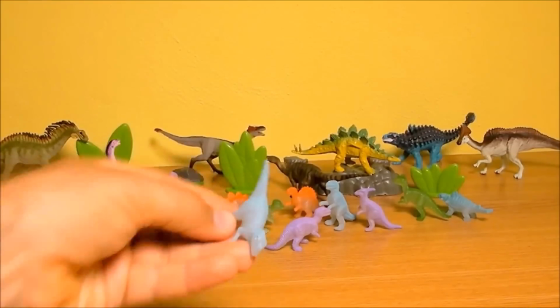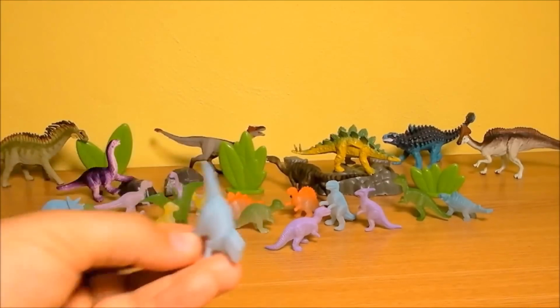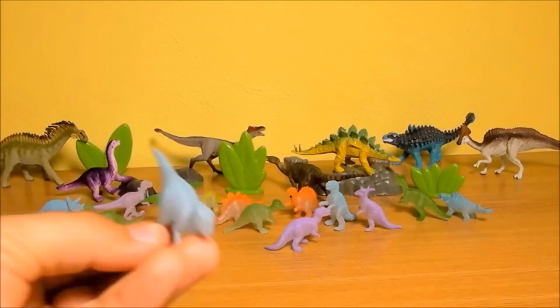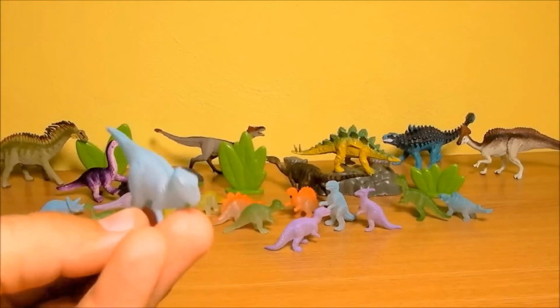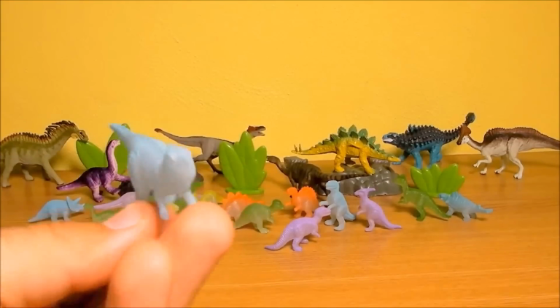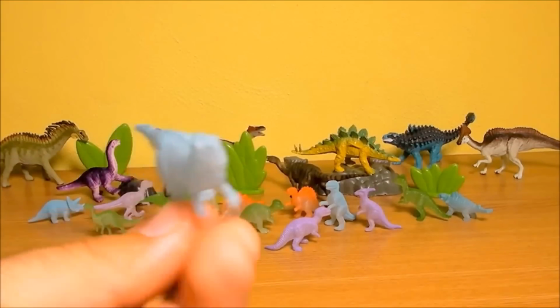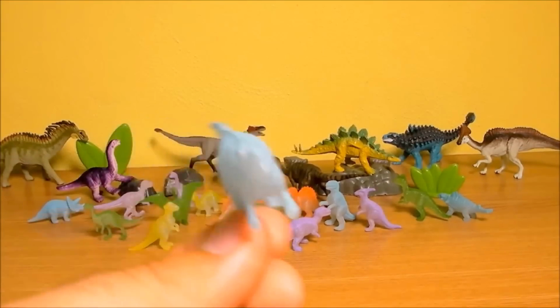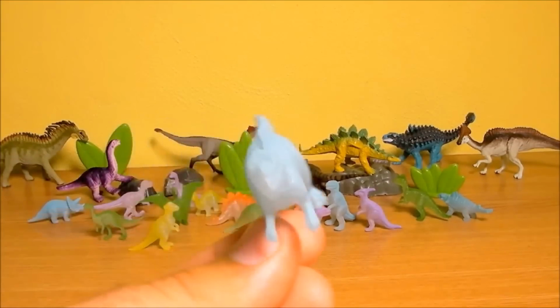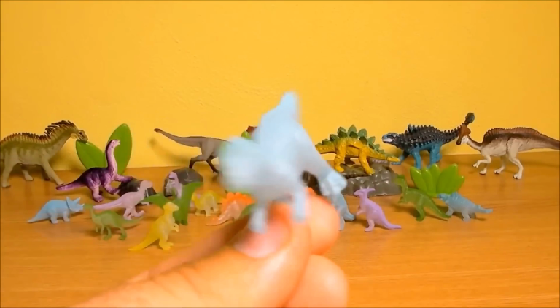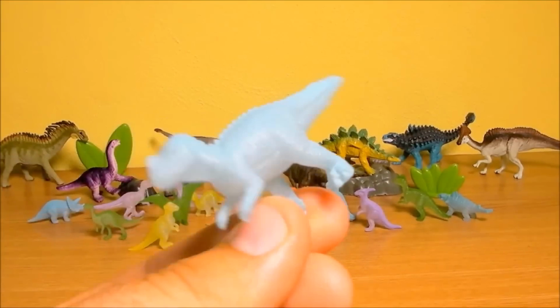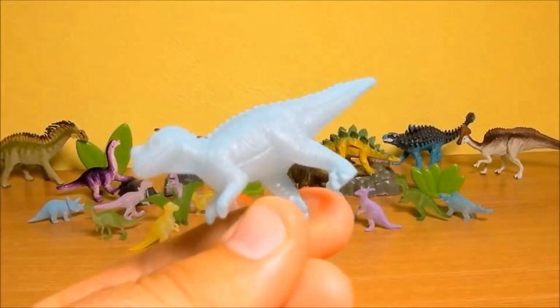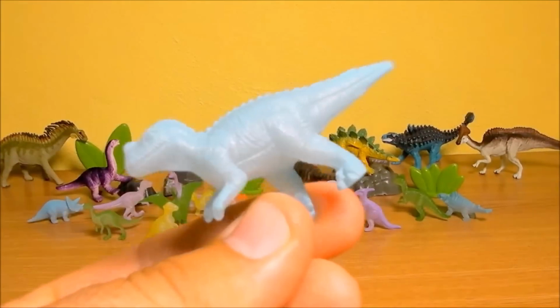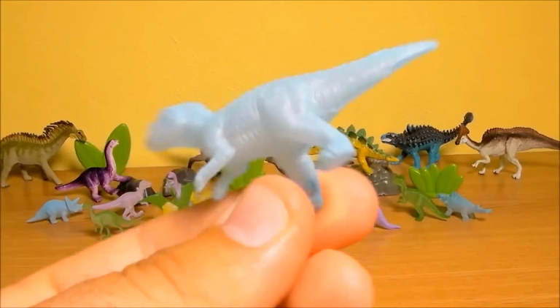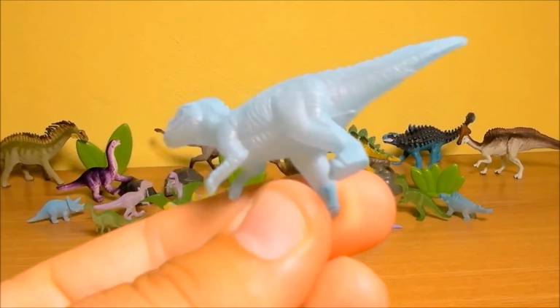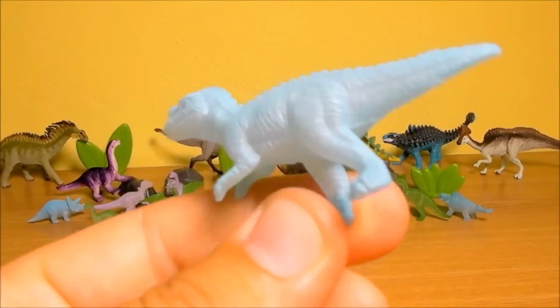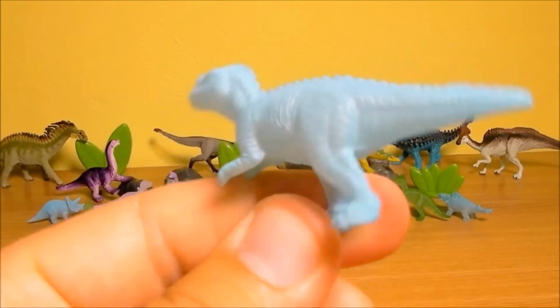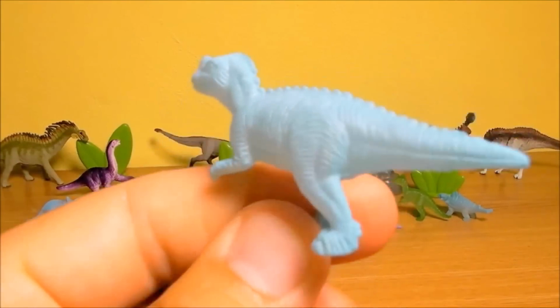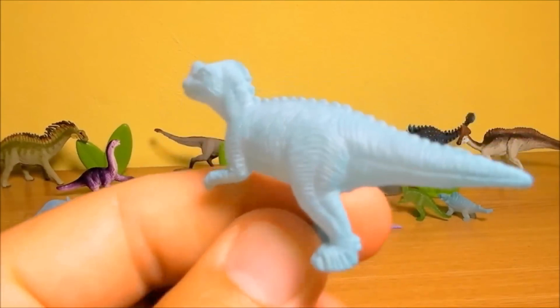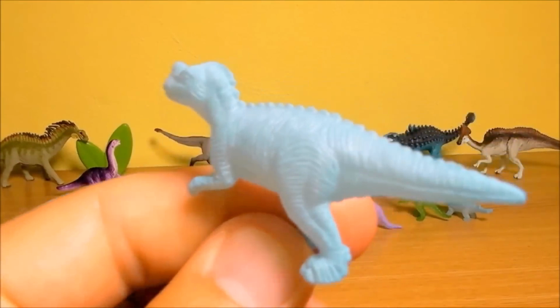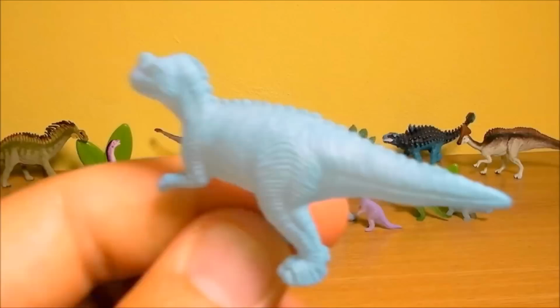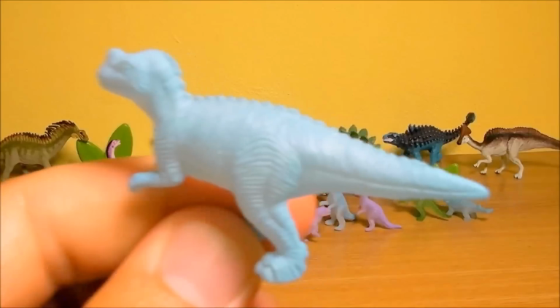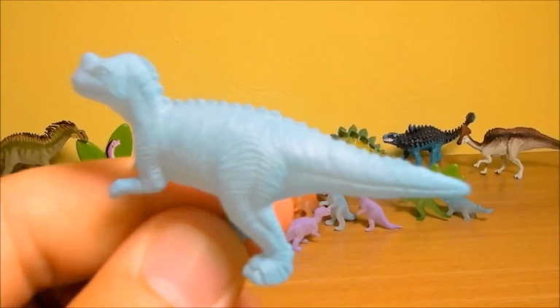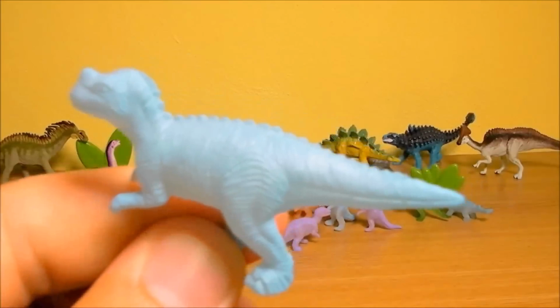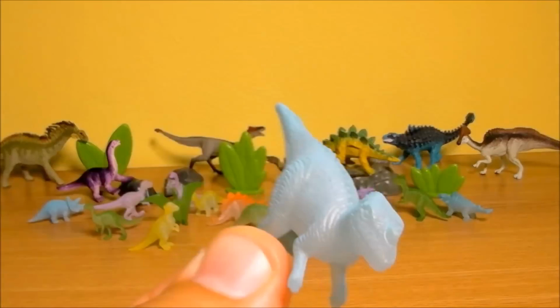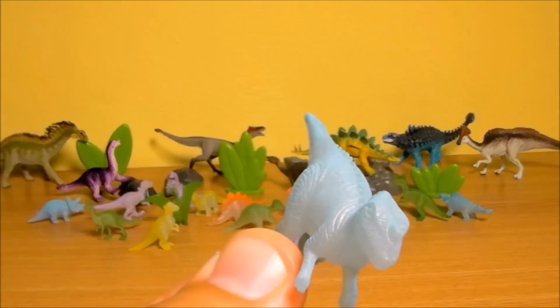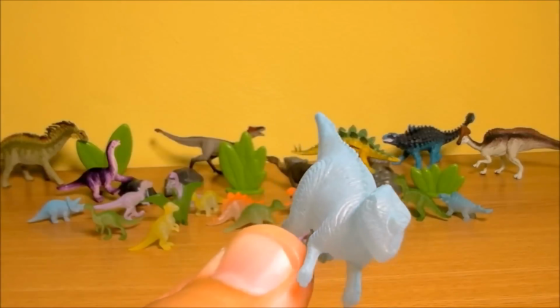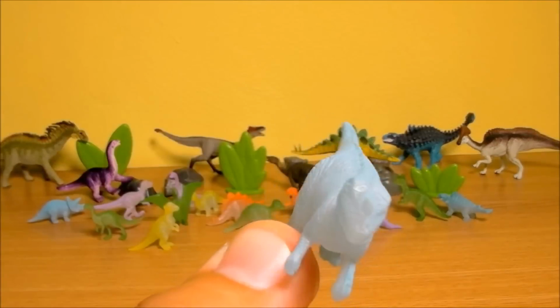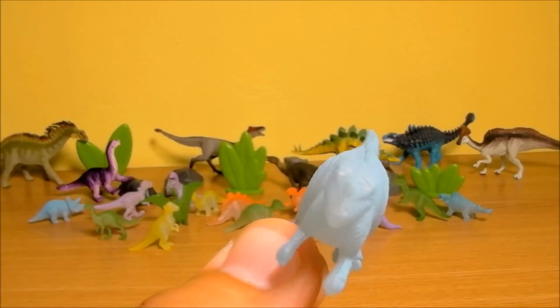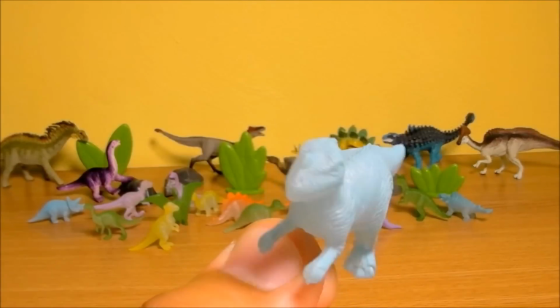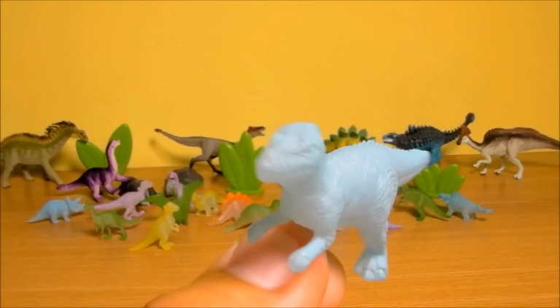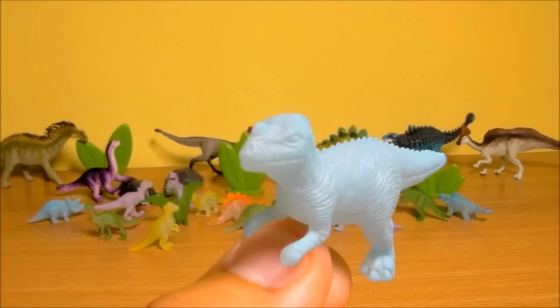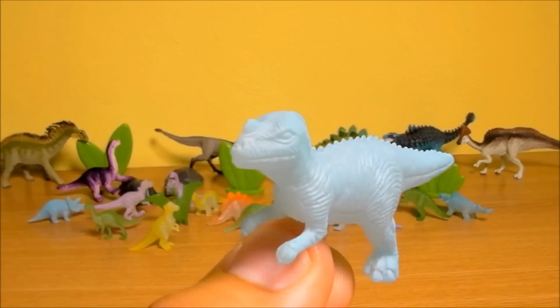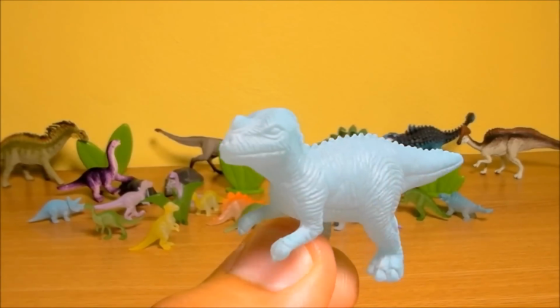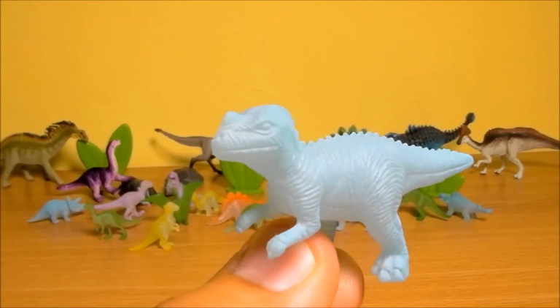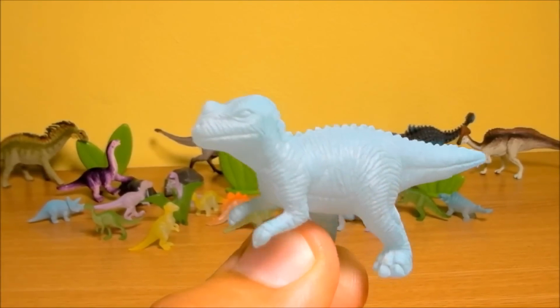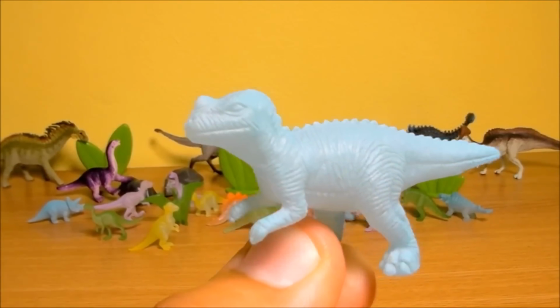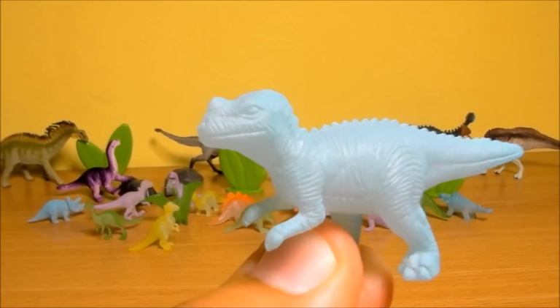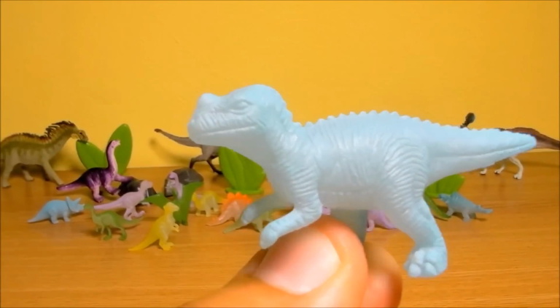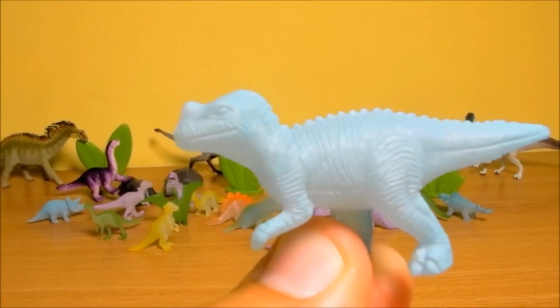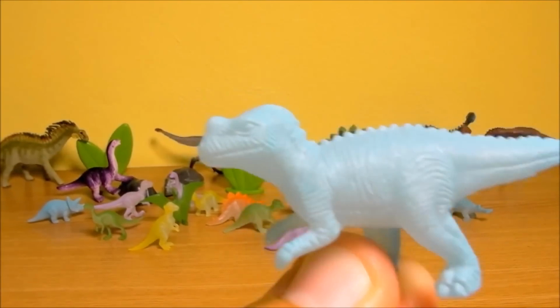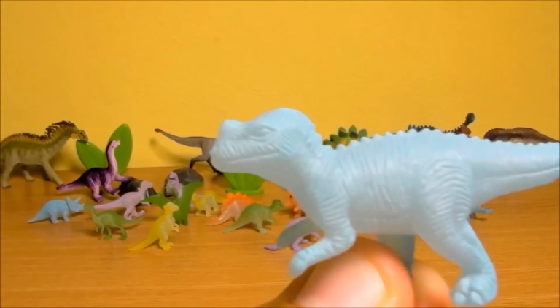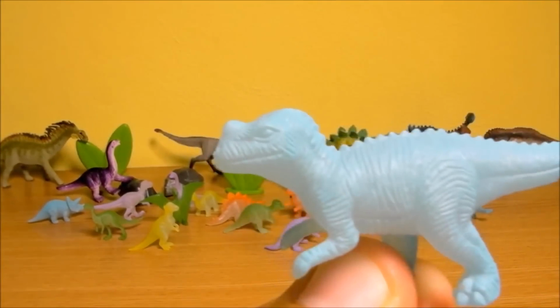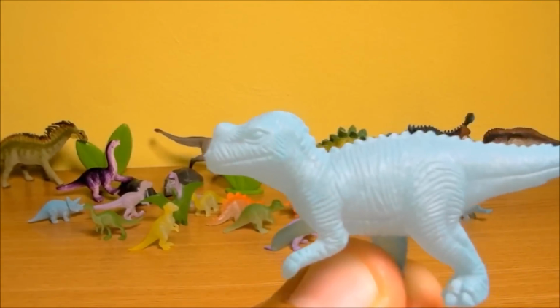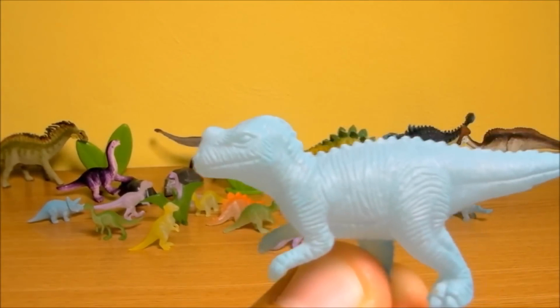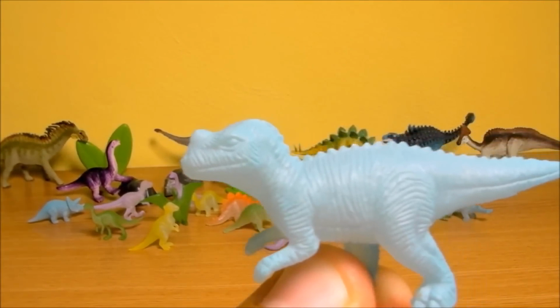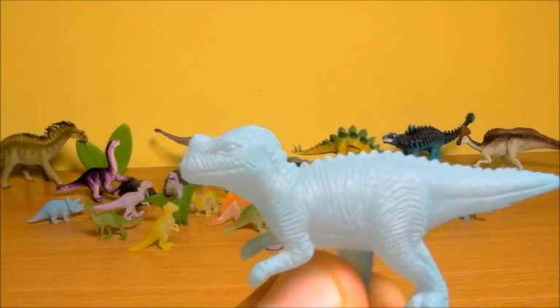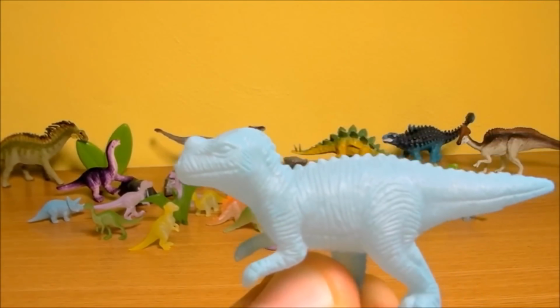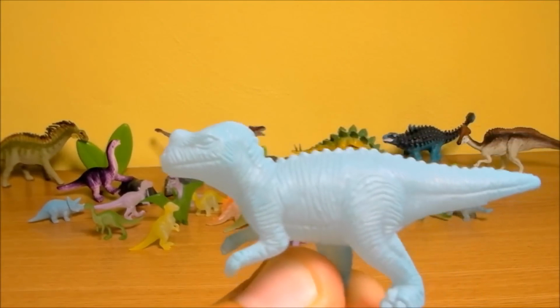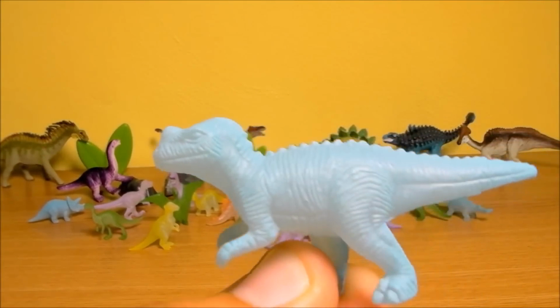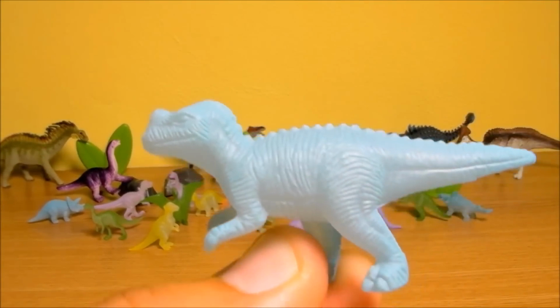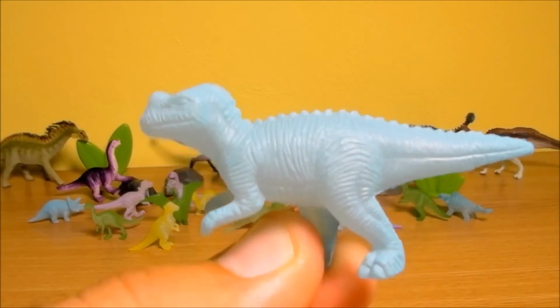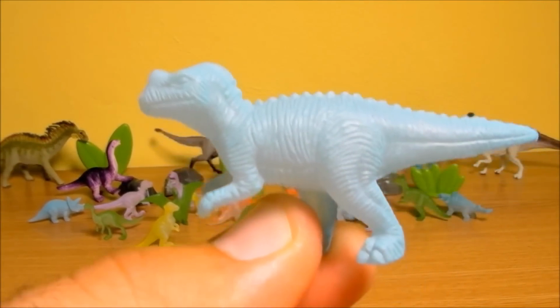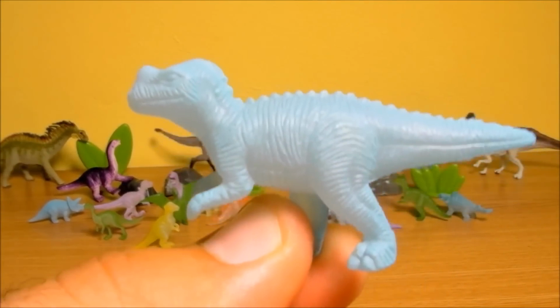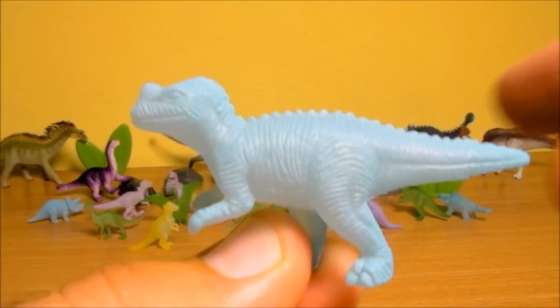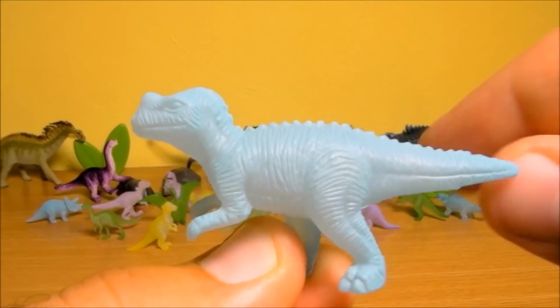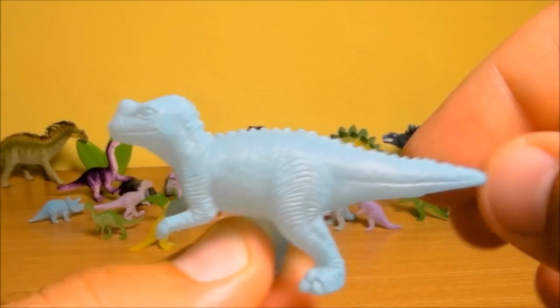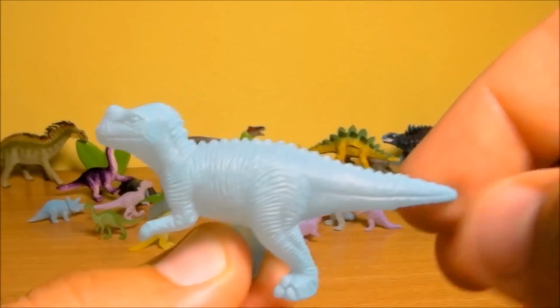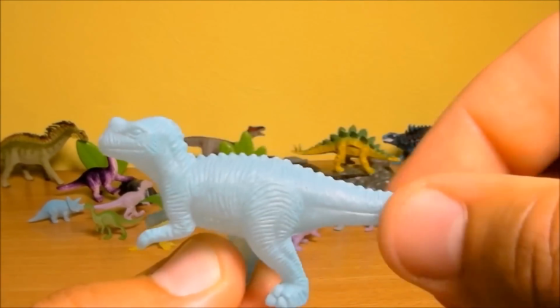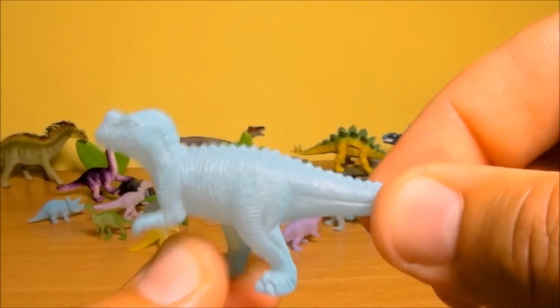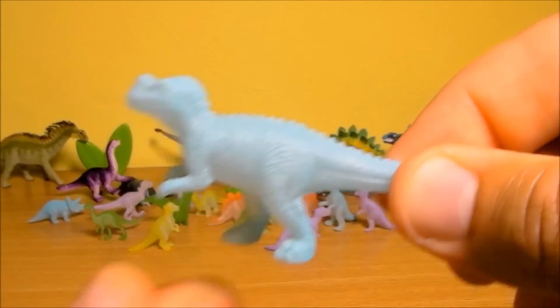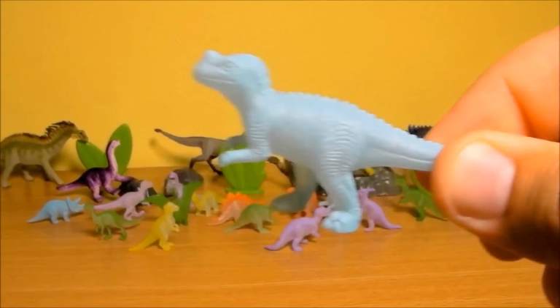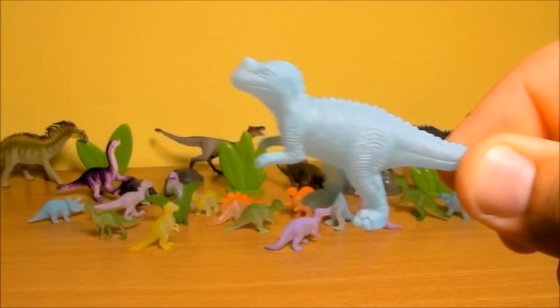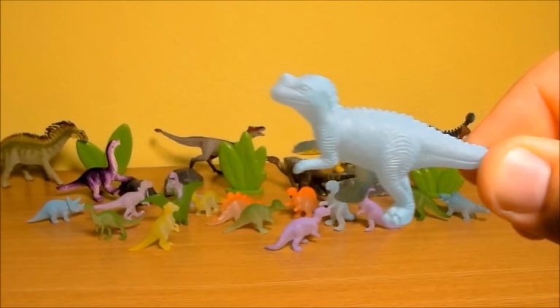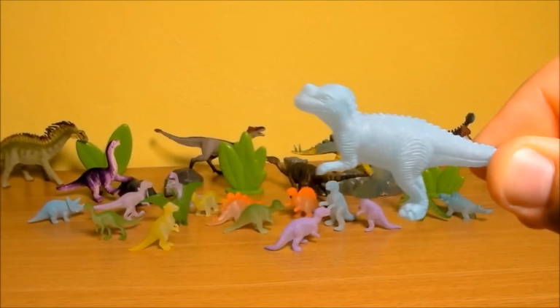And this is the last dinosaur. Thanks for watching my video. Don't forget to subscribe.